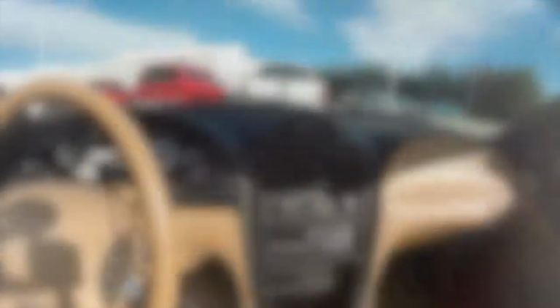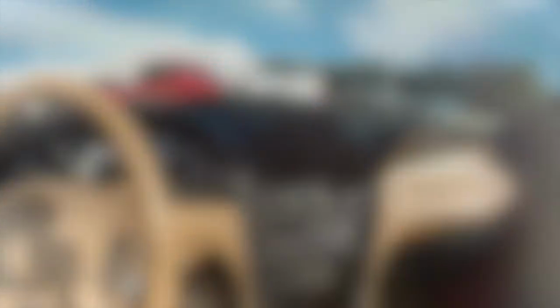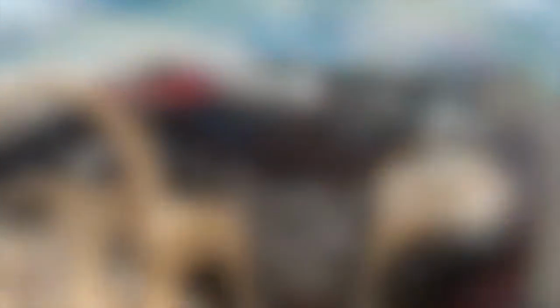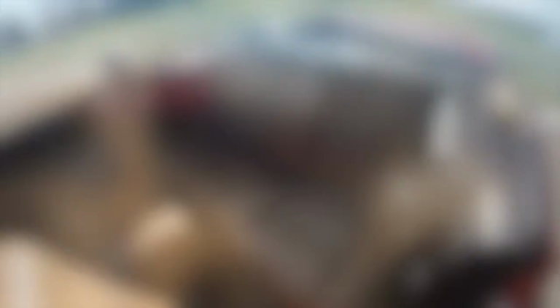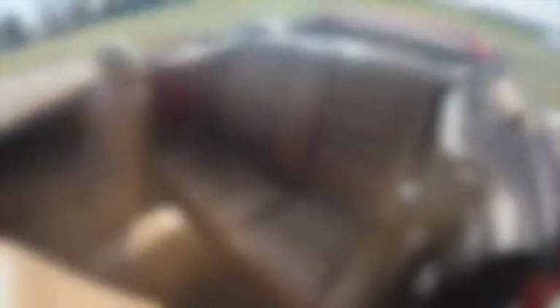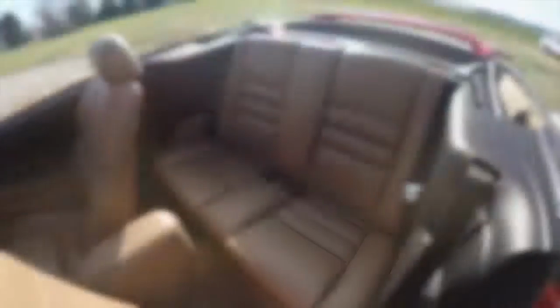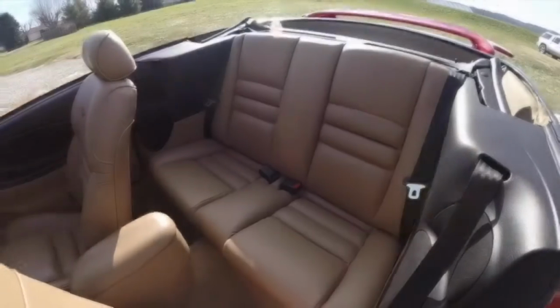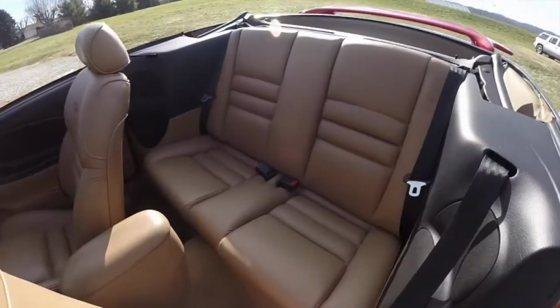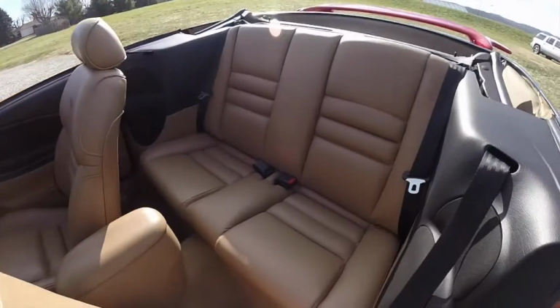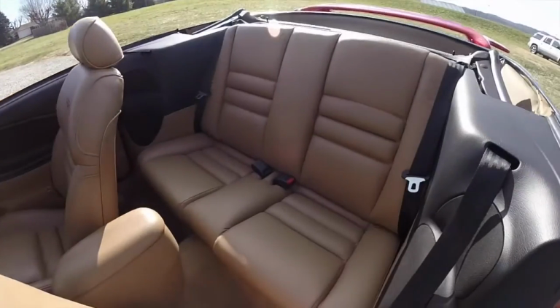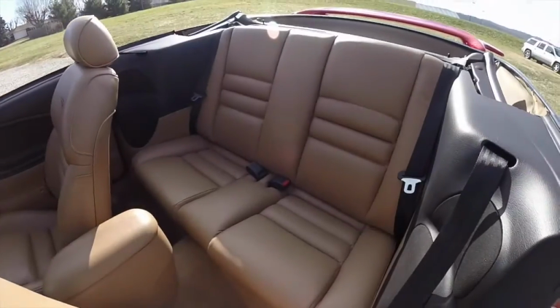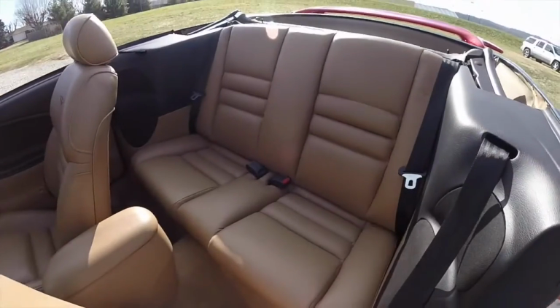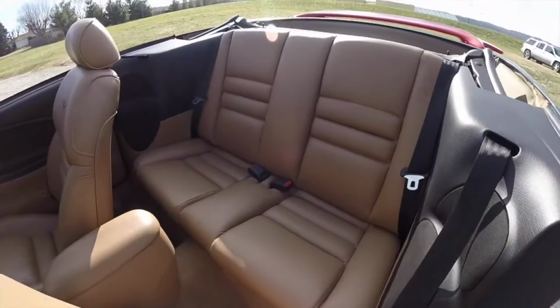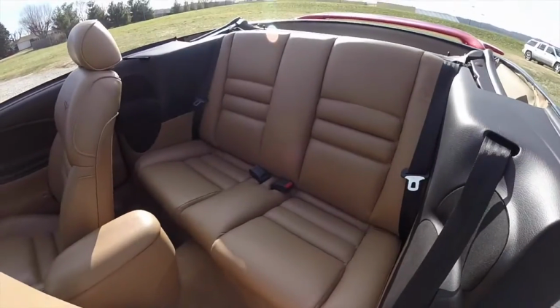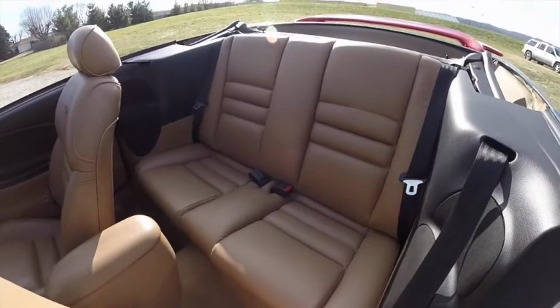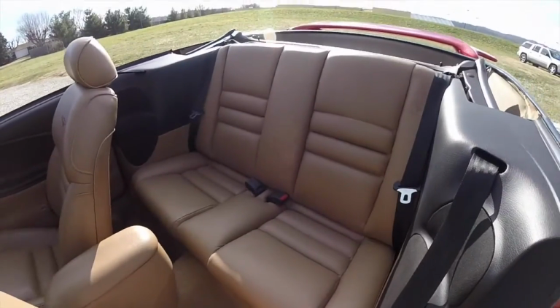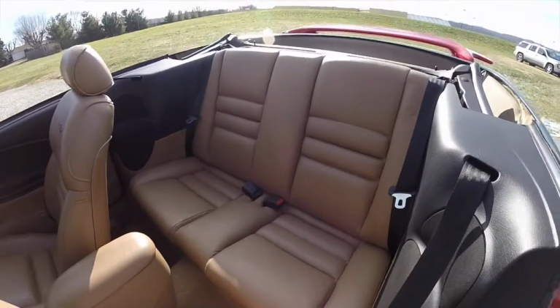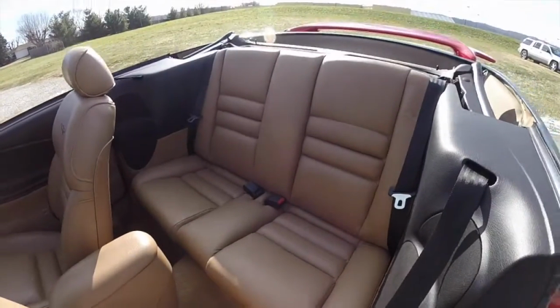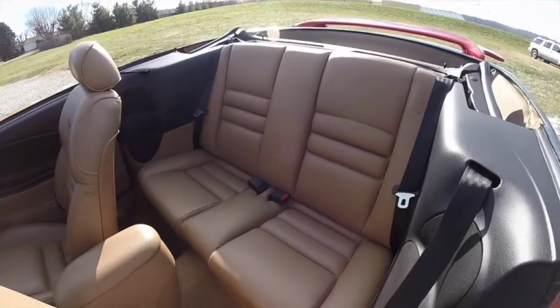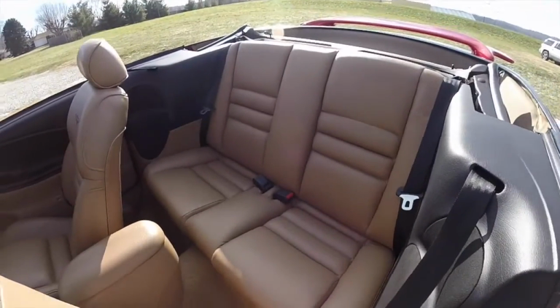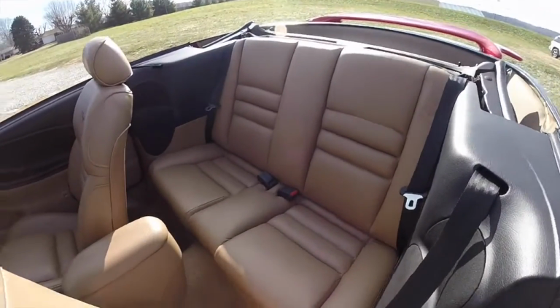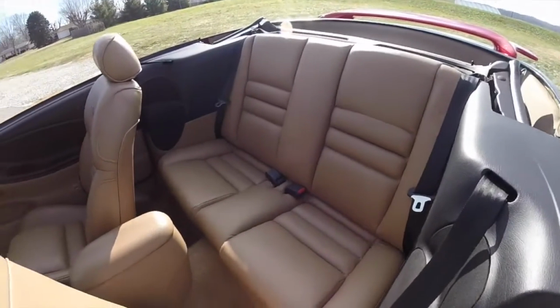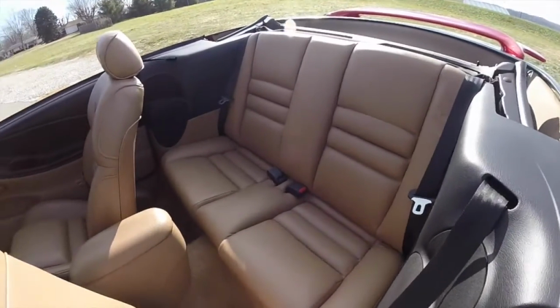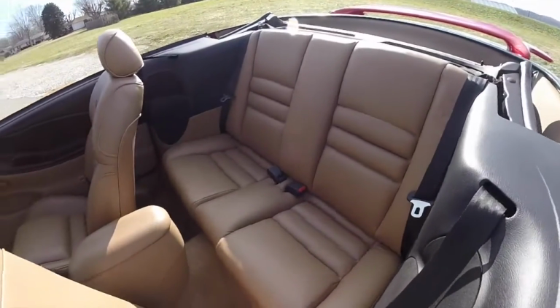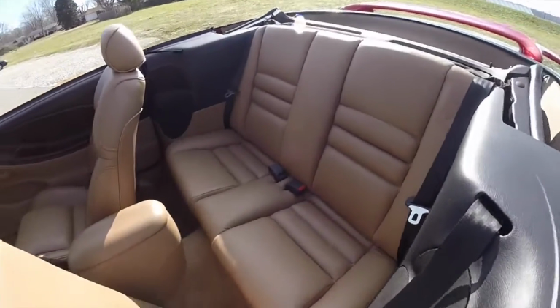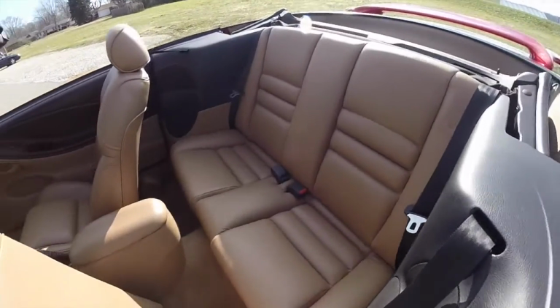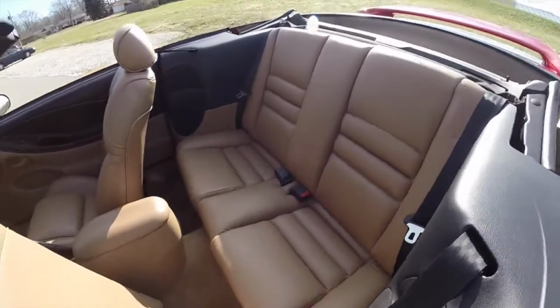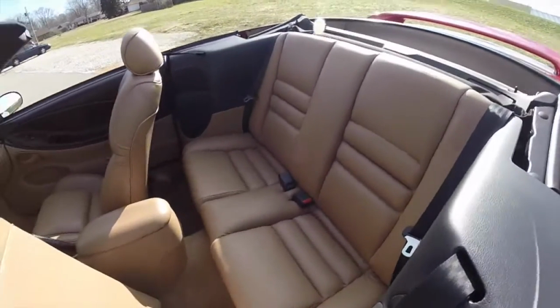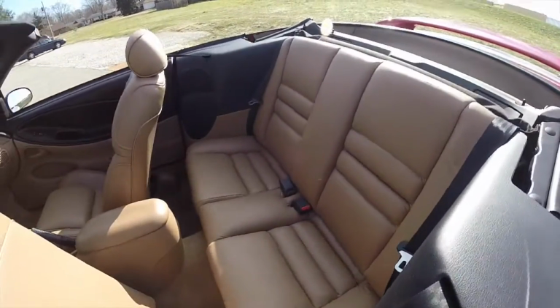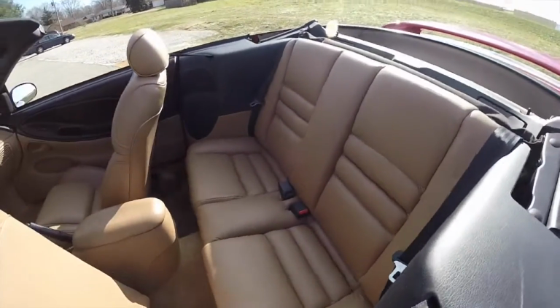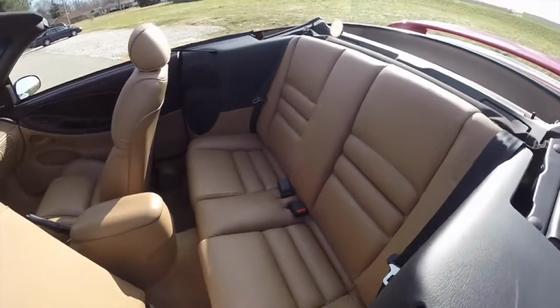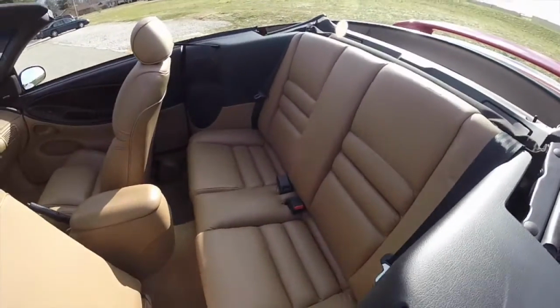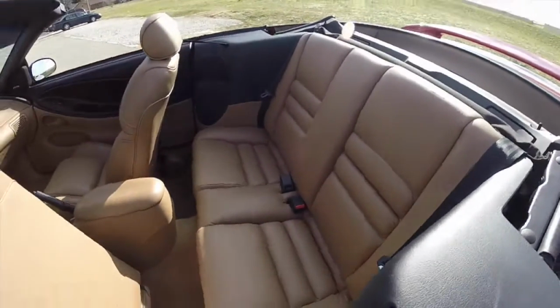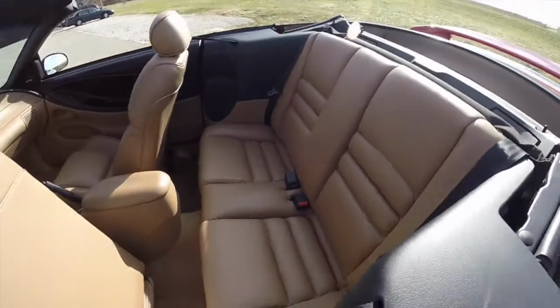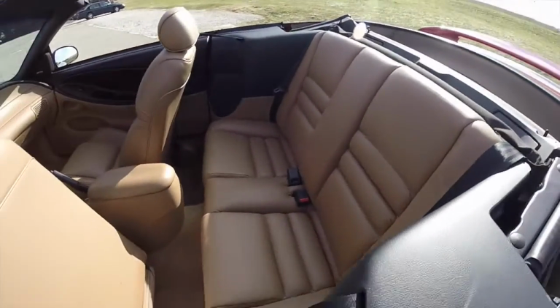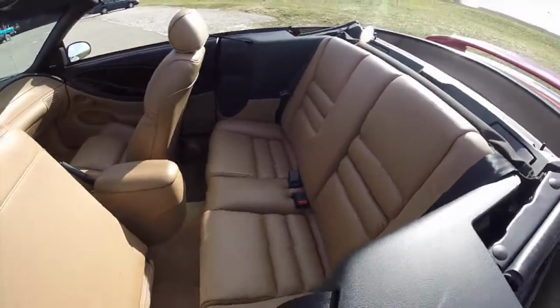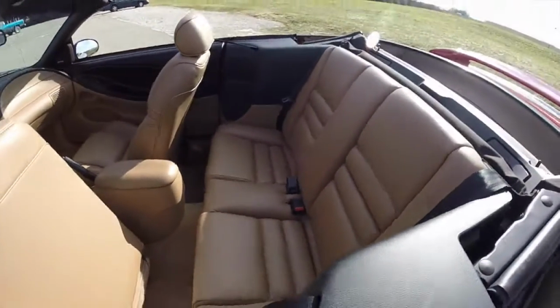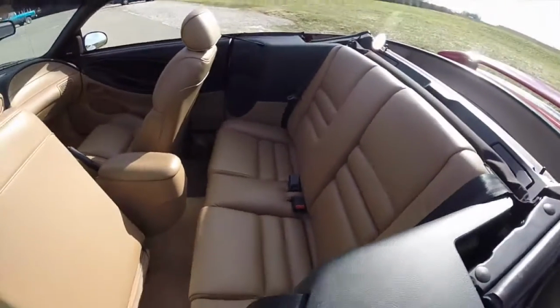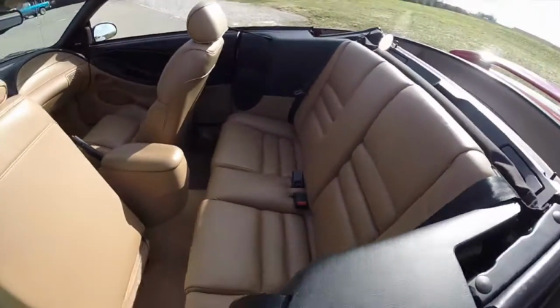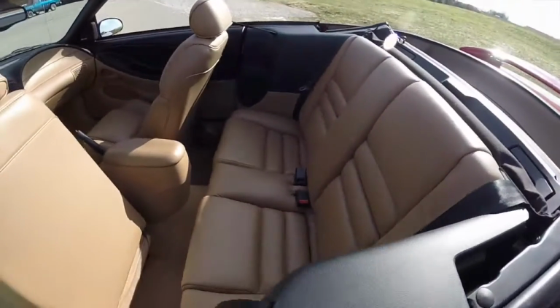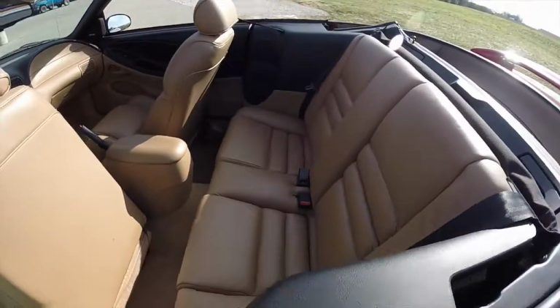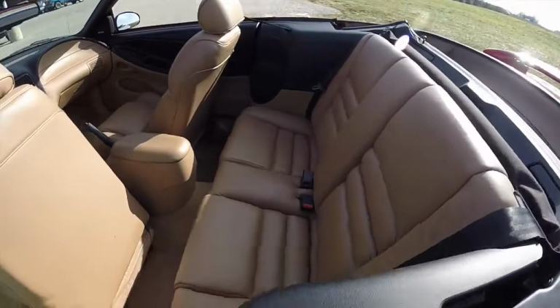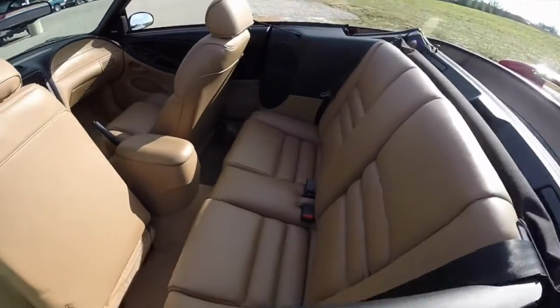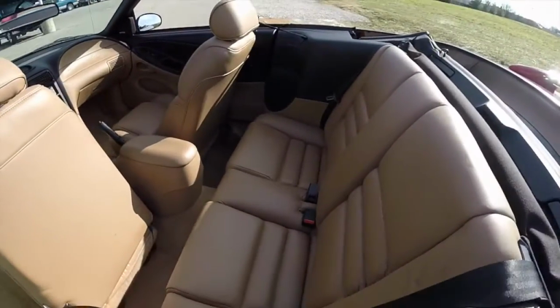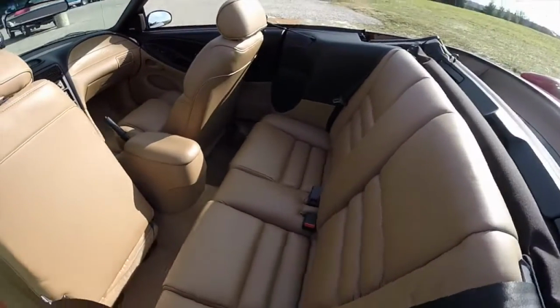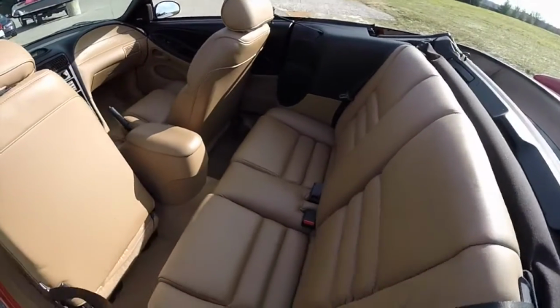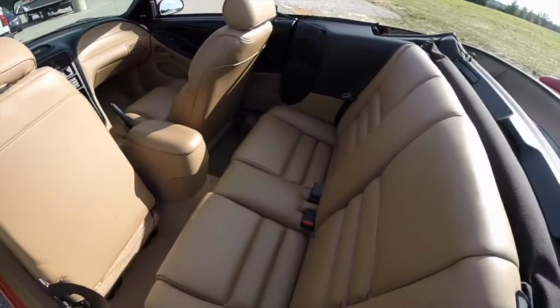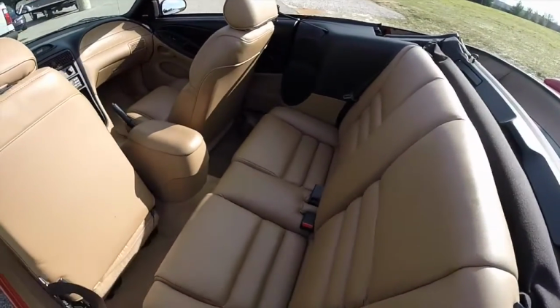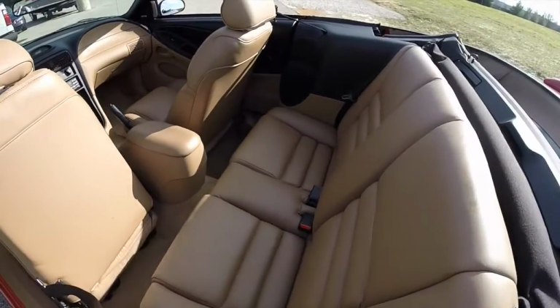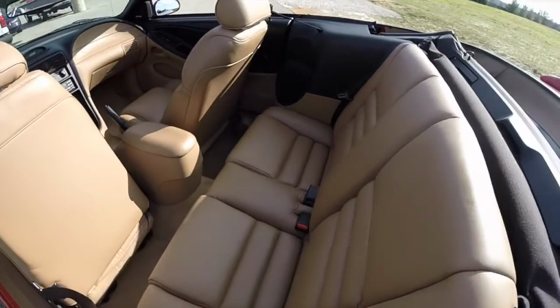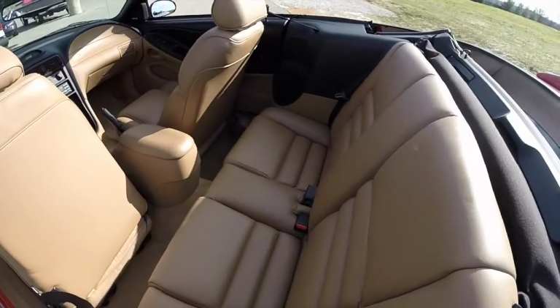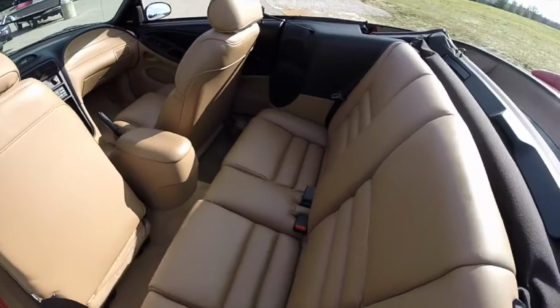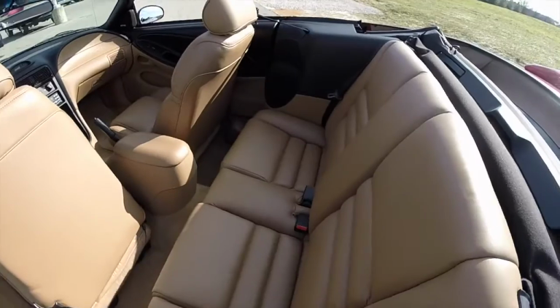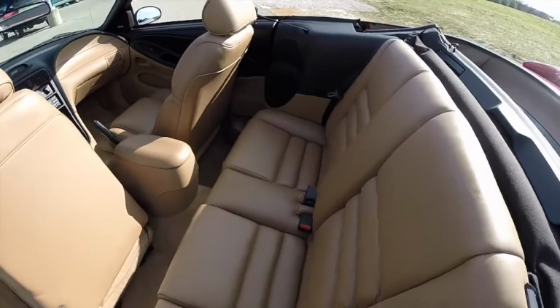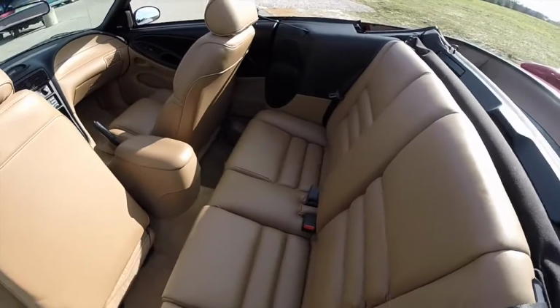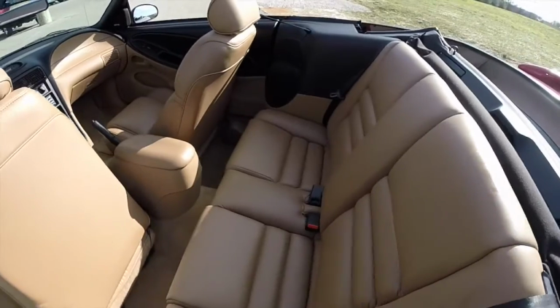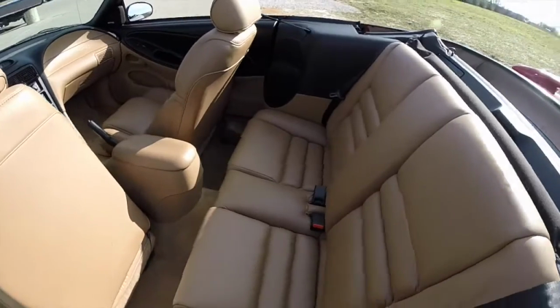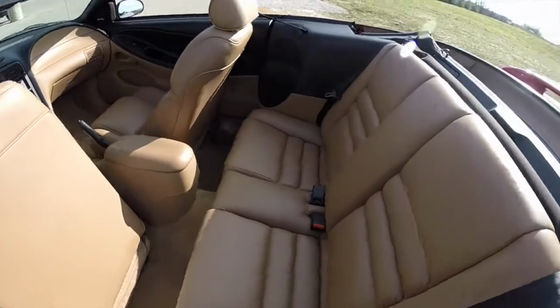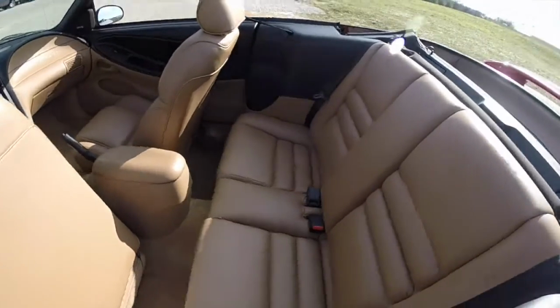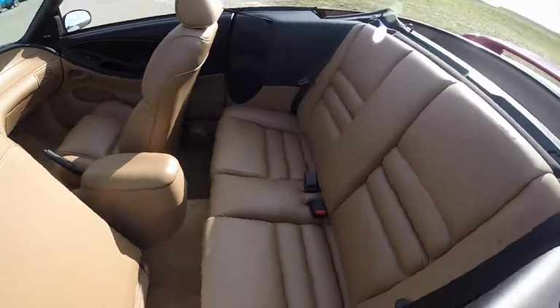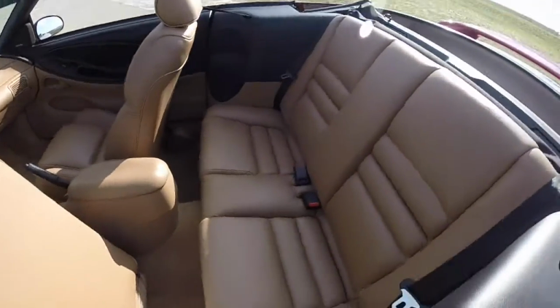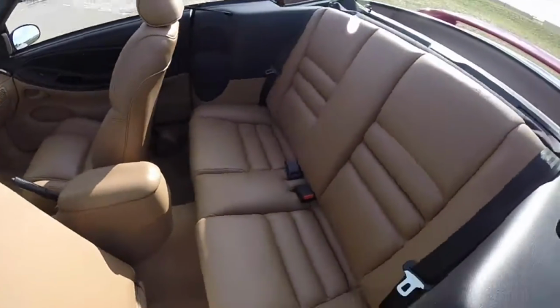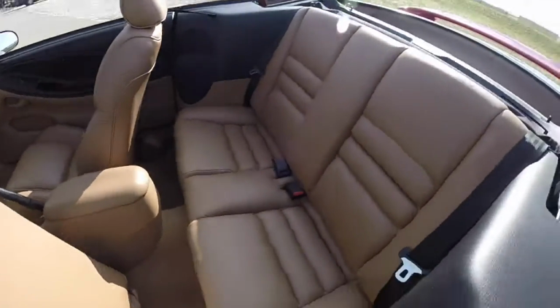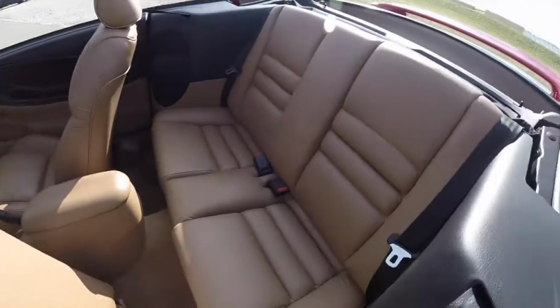Taking a look at the rear seat, it's in very good shape as well.